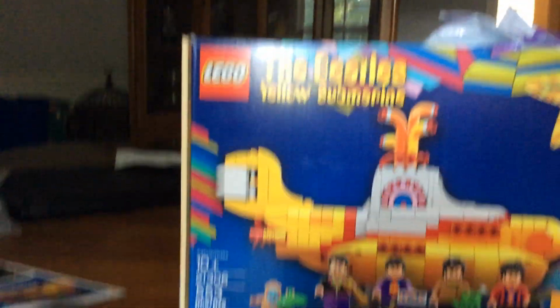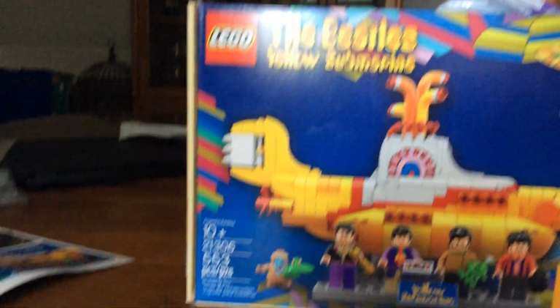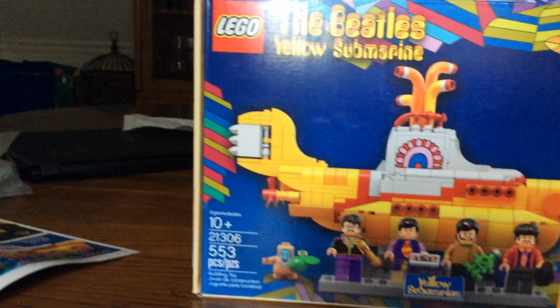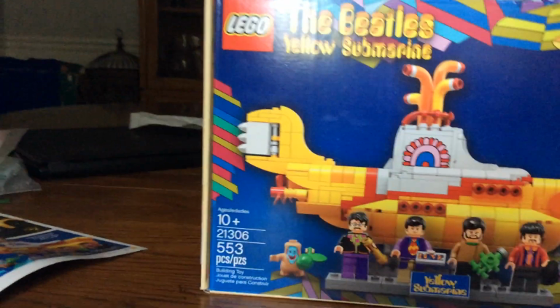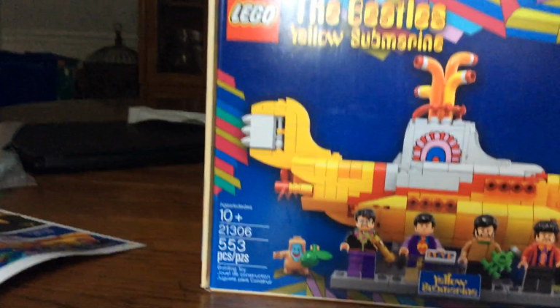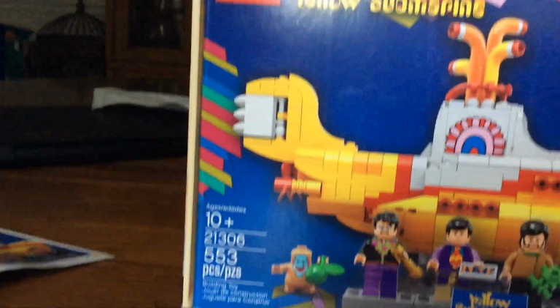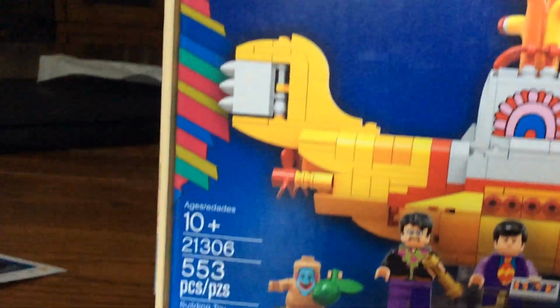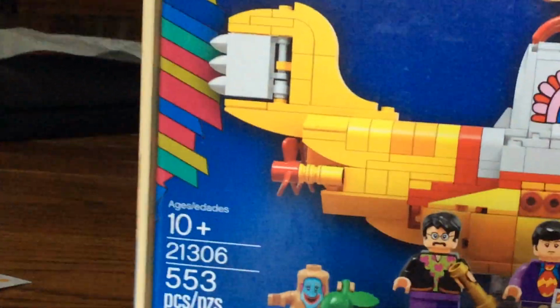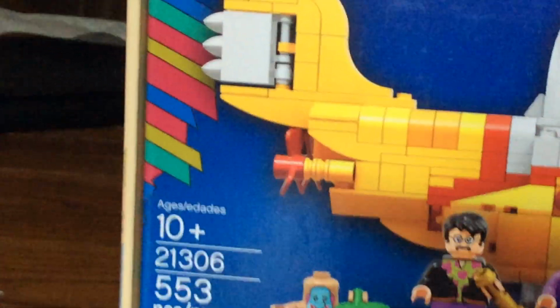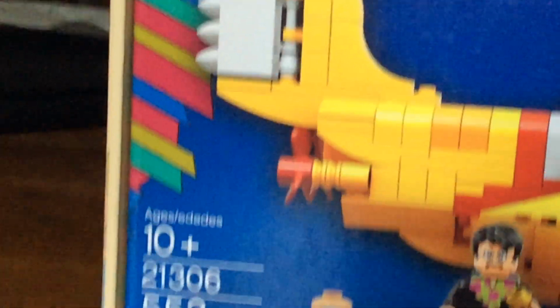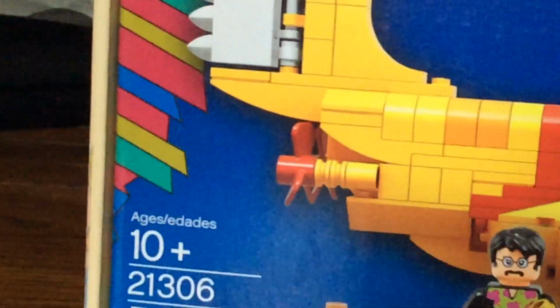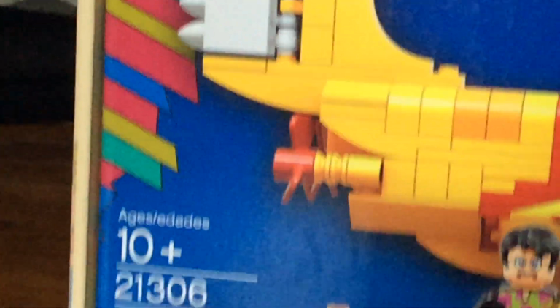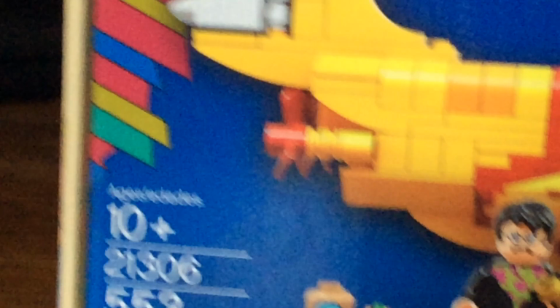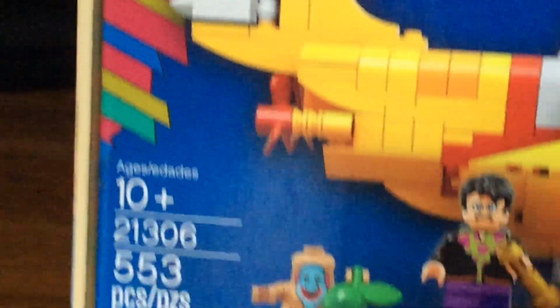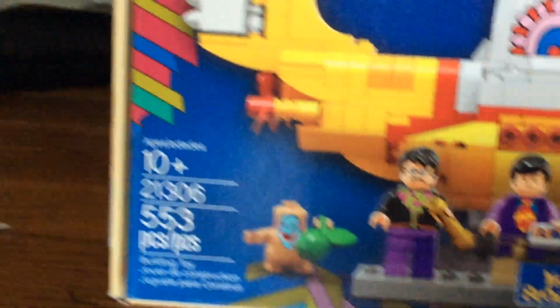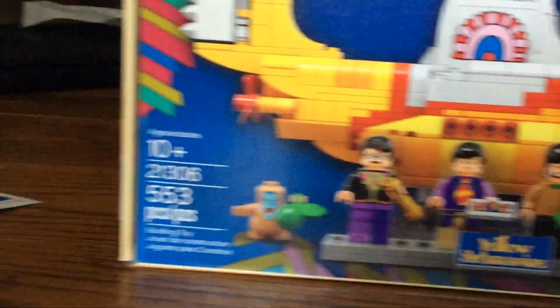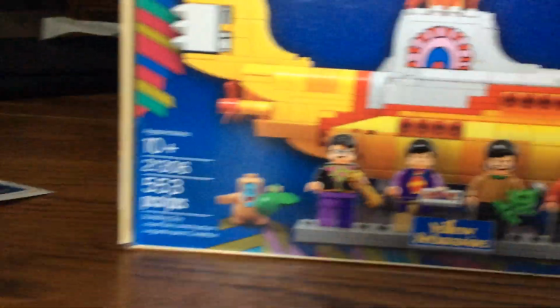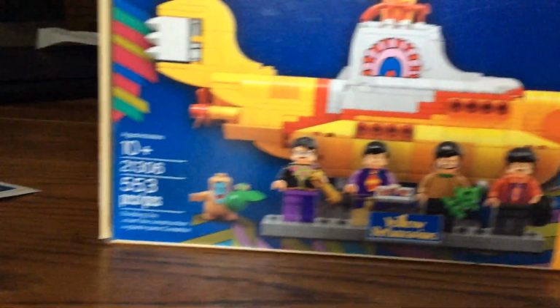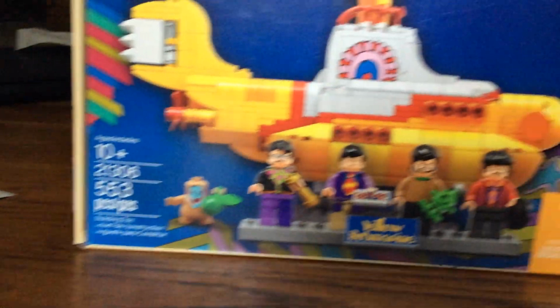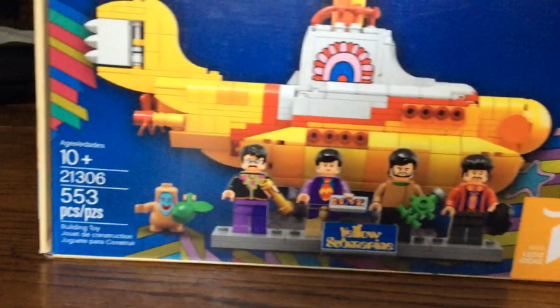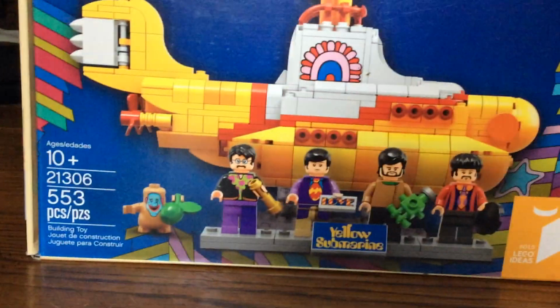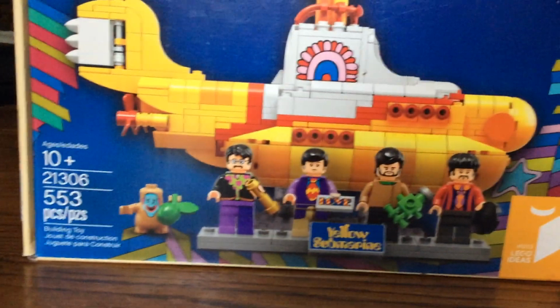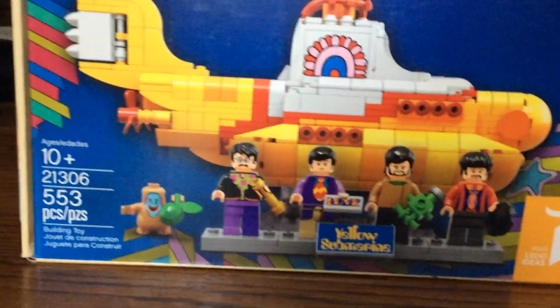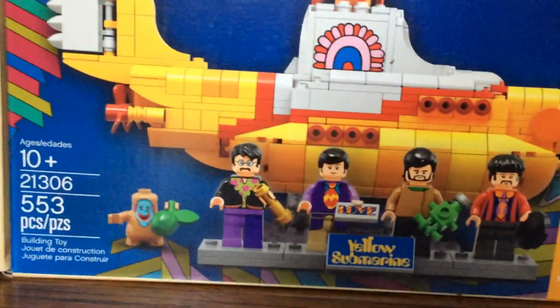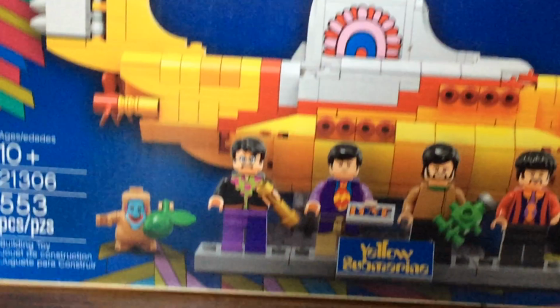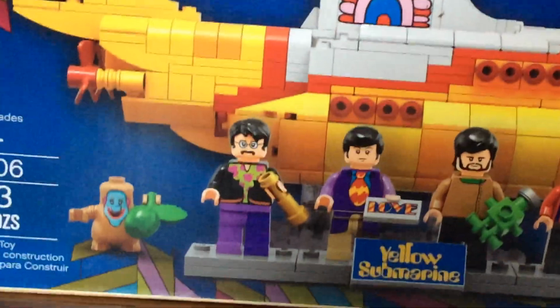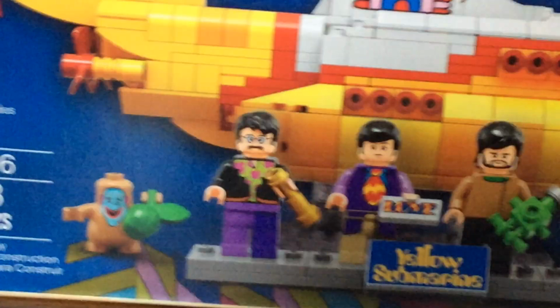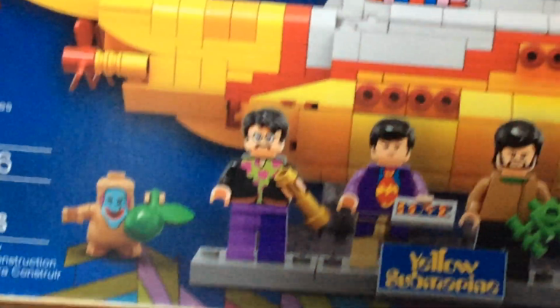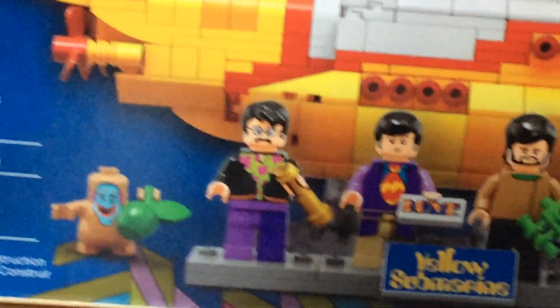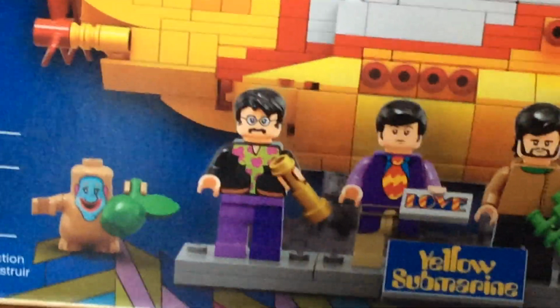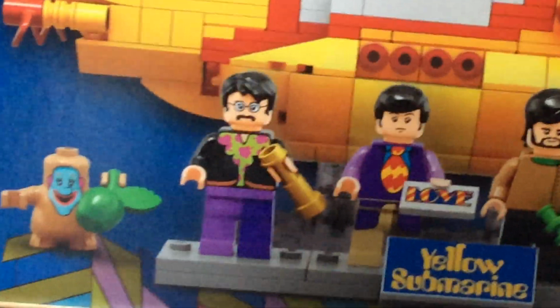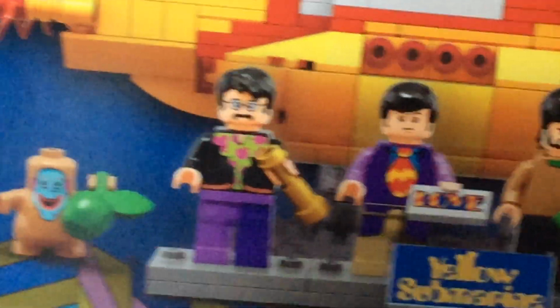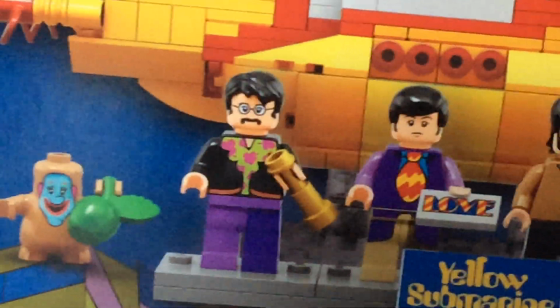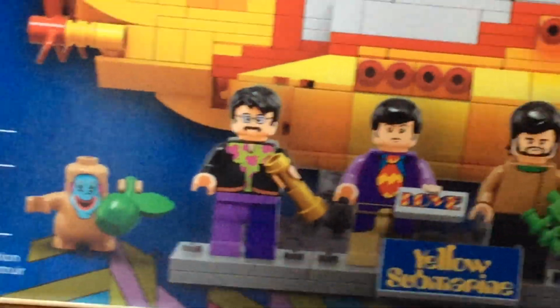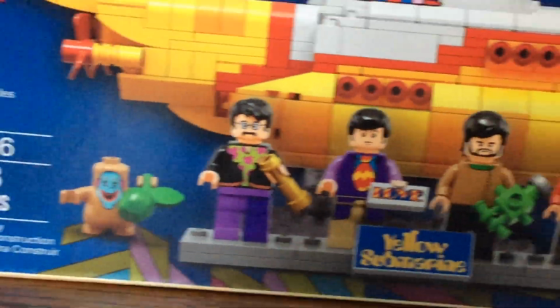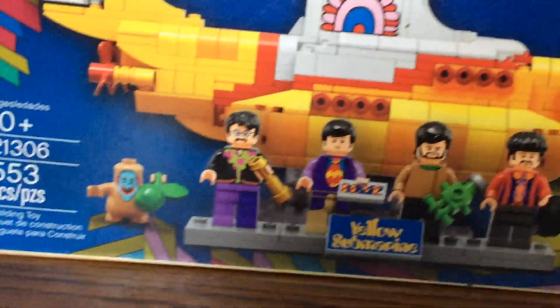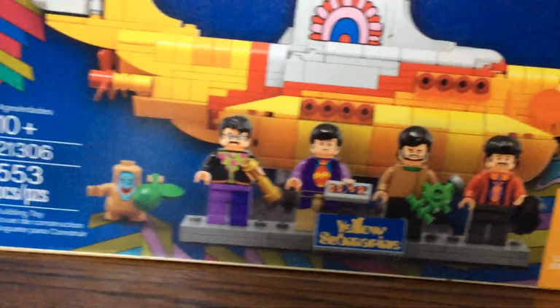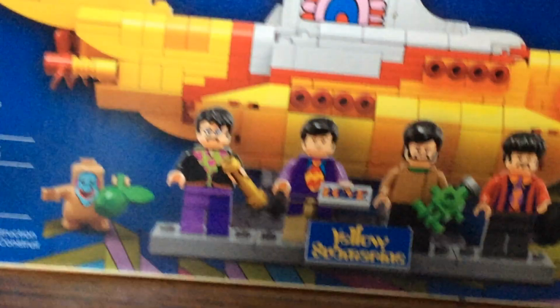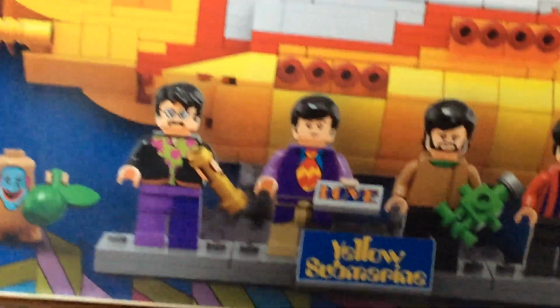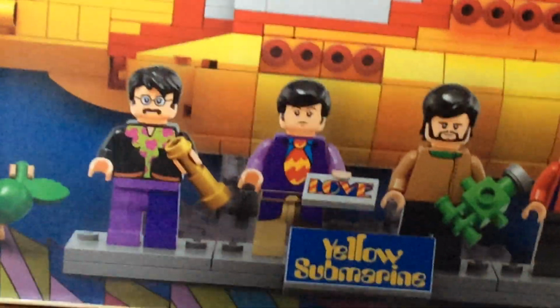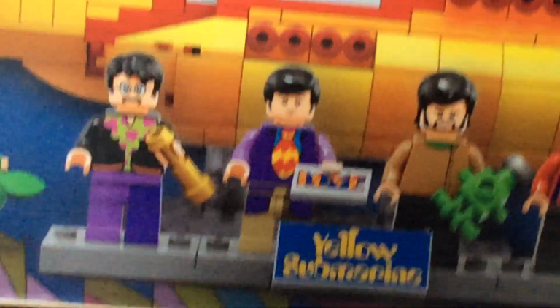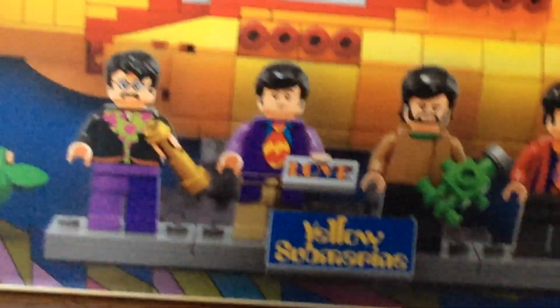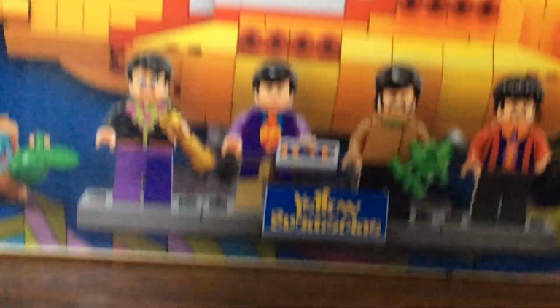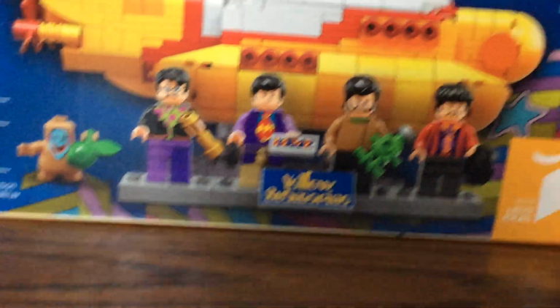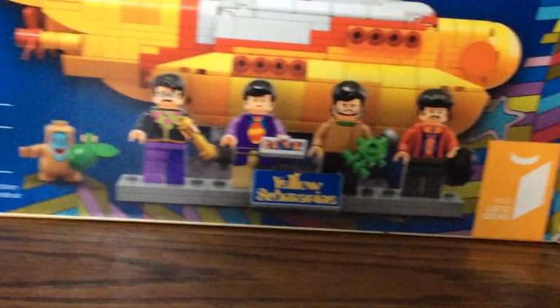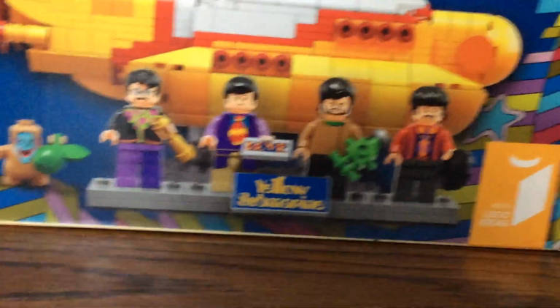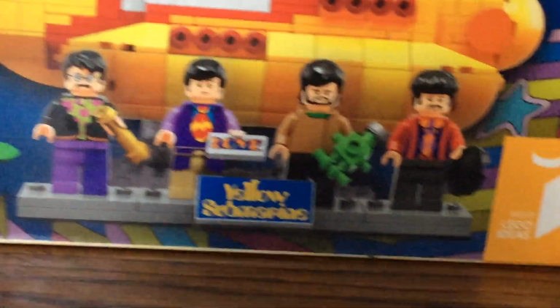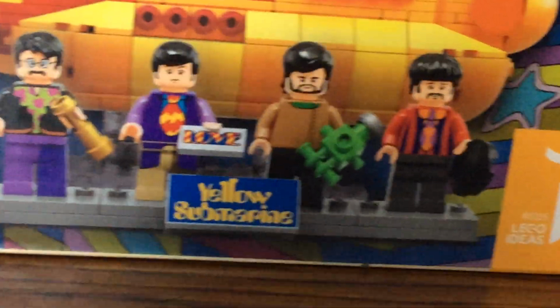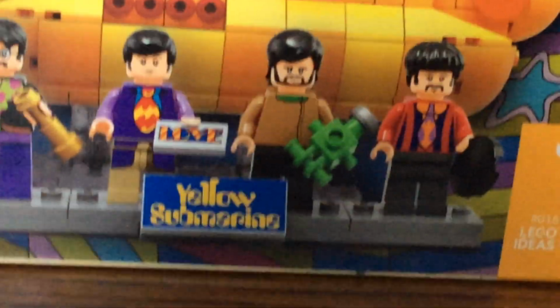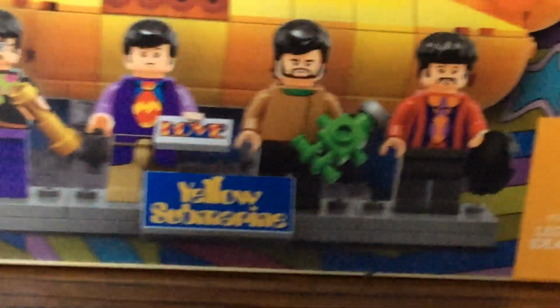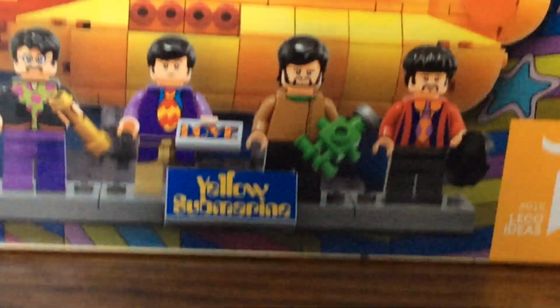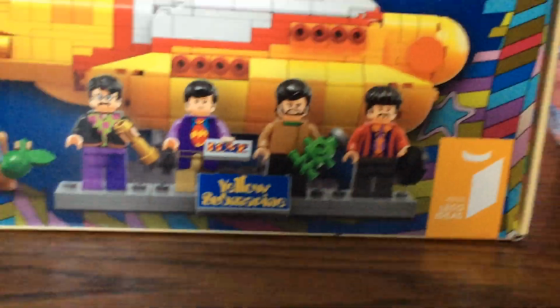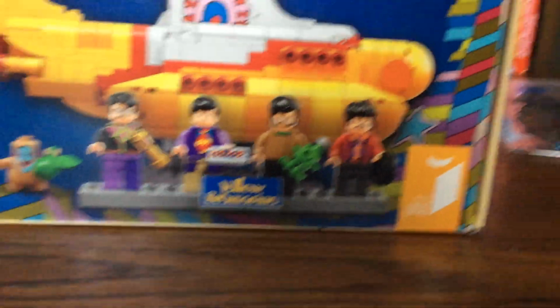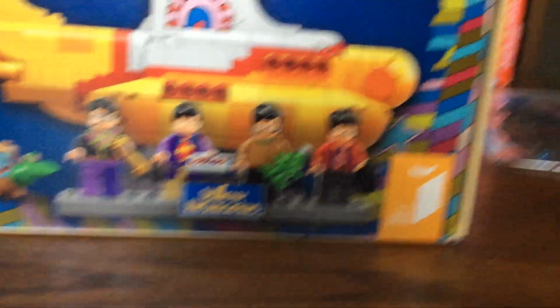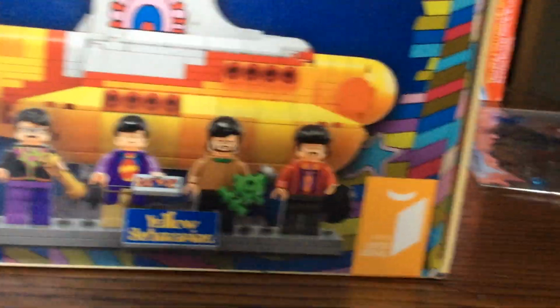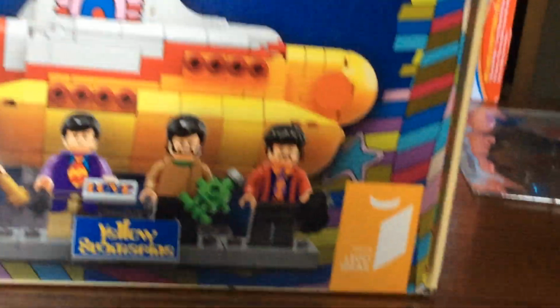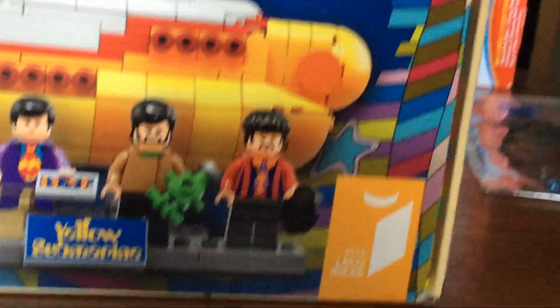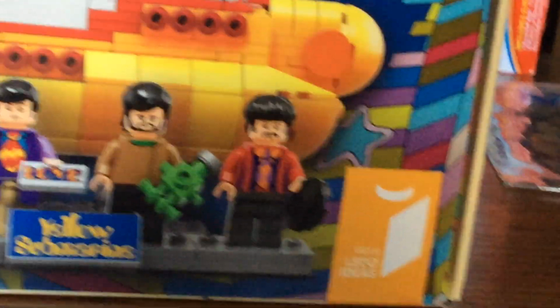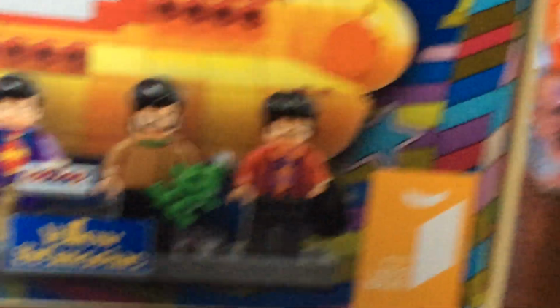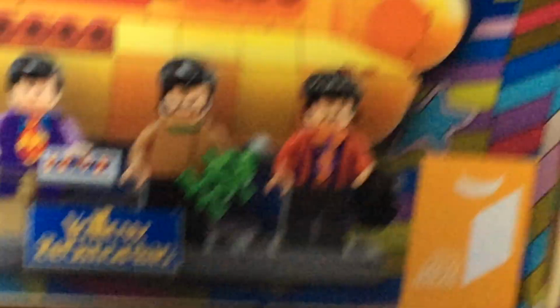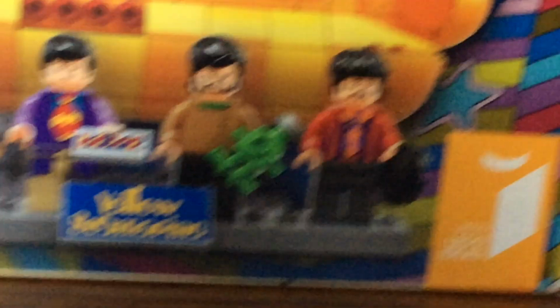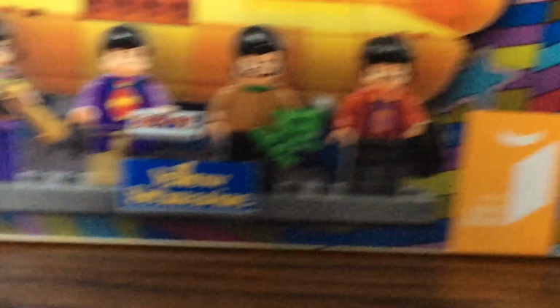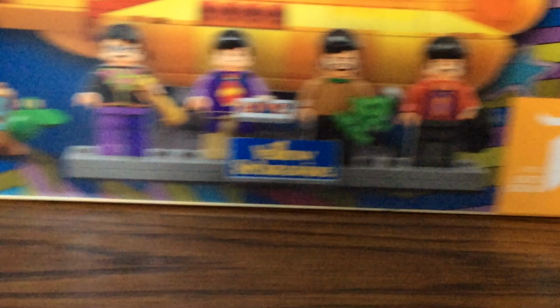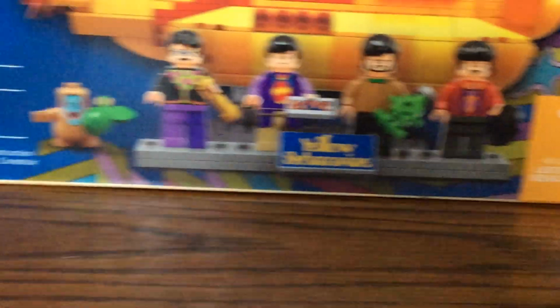It's 10 plus. And that's John. That's Paul. That's George. That's Ringo.